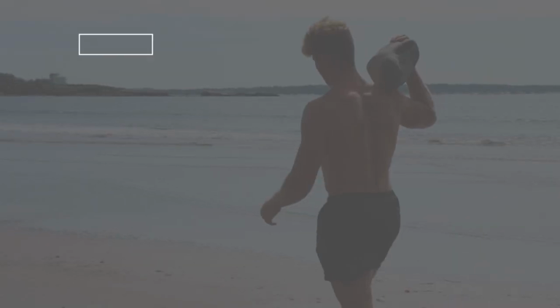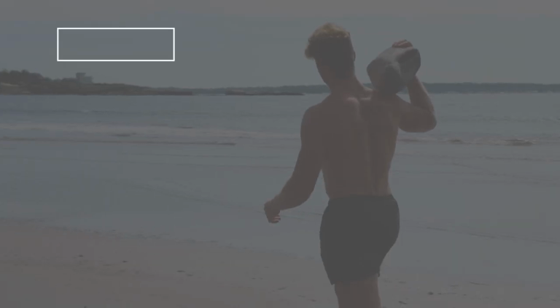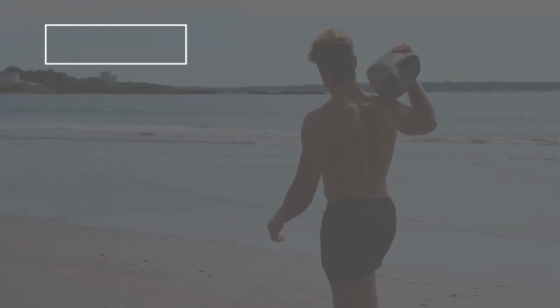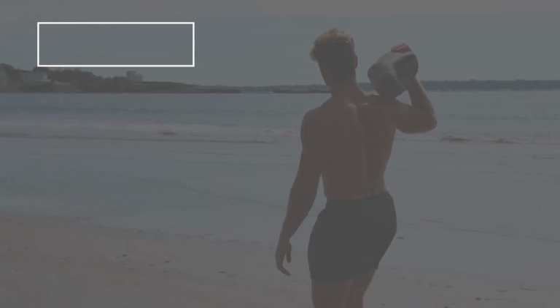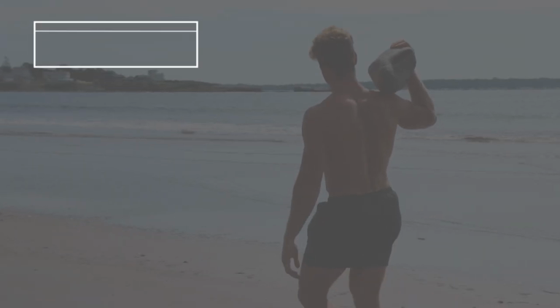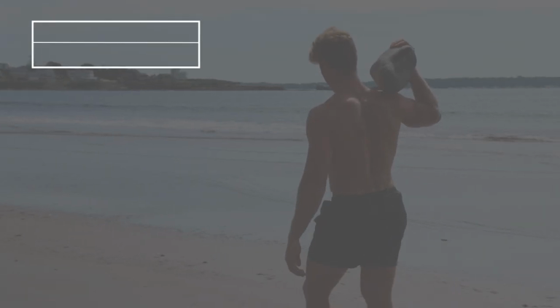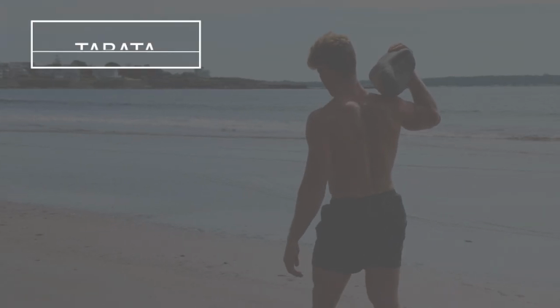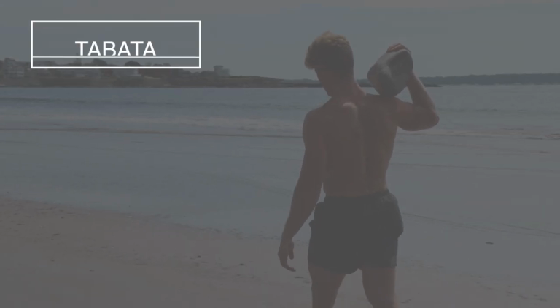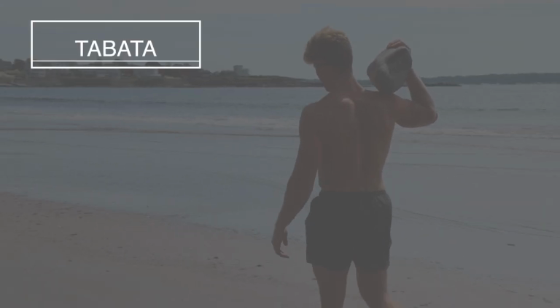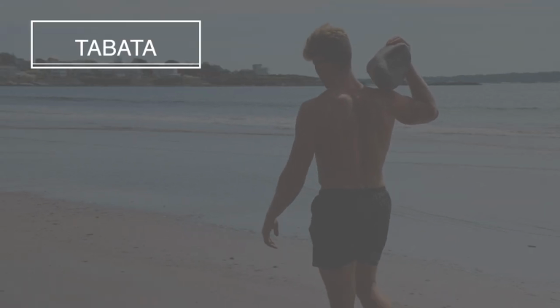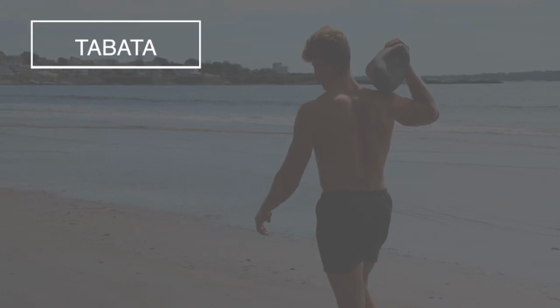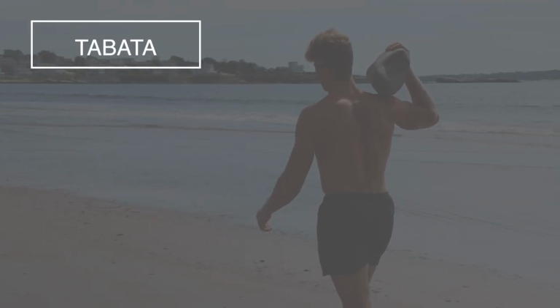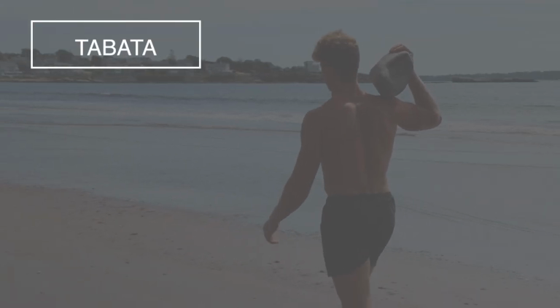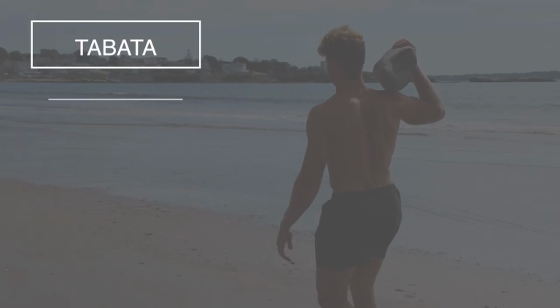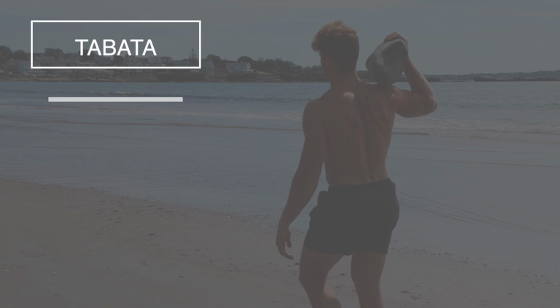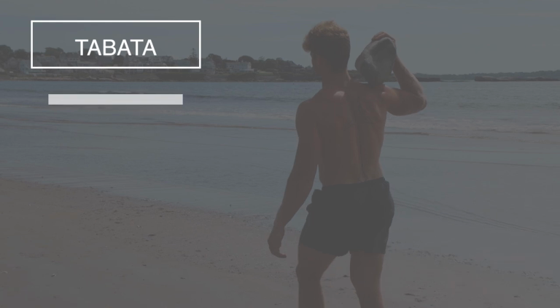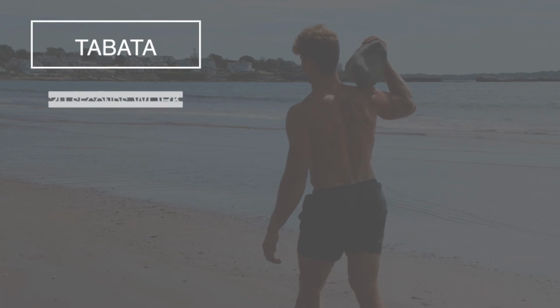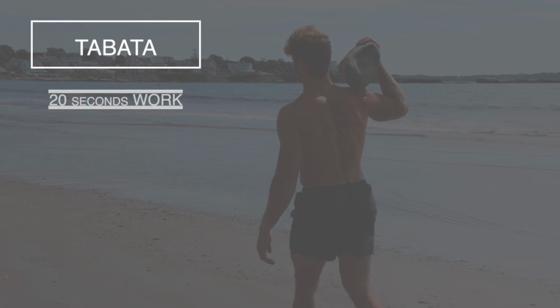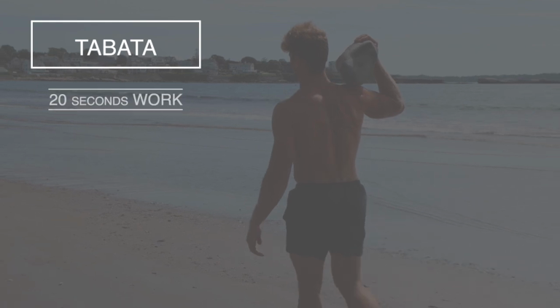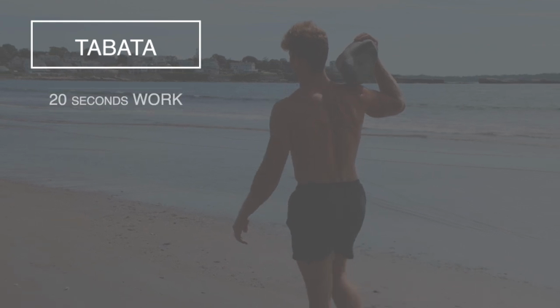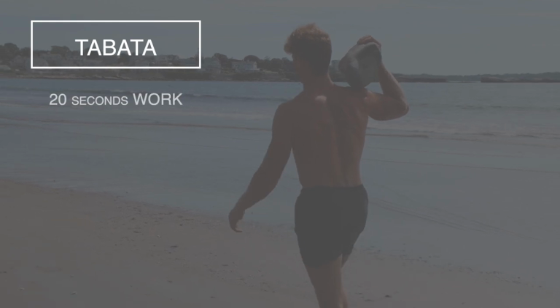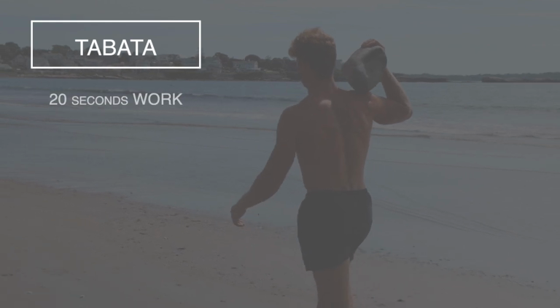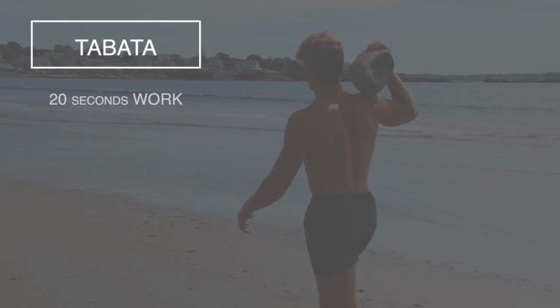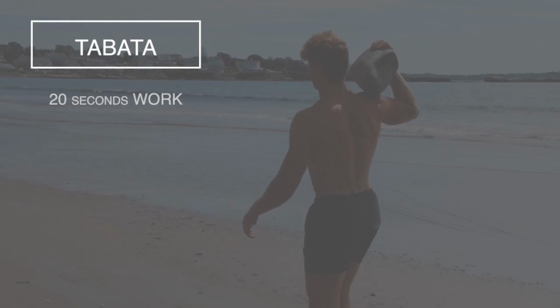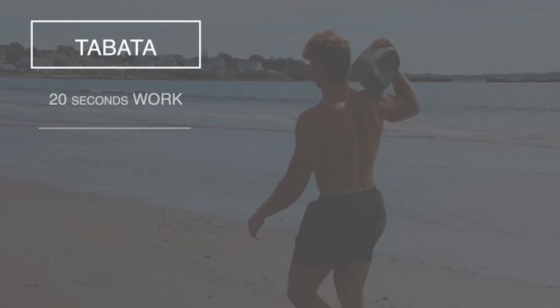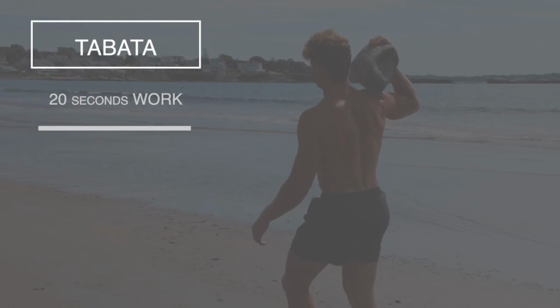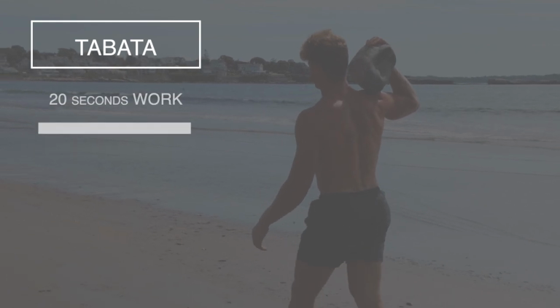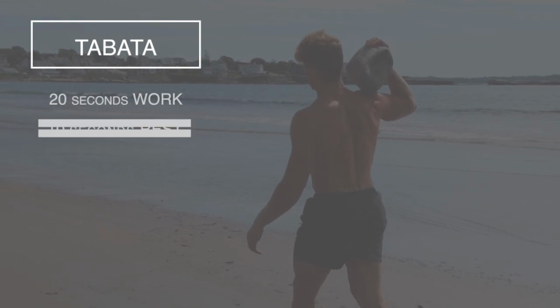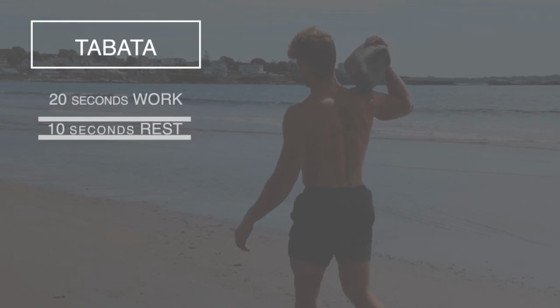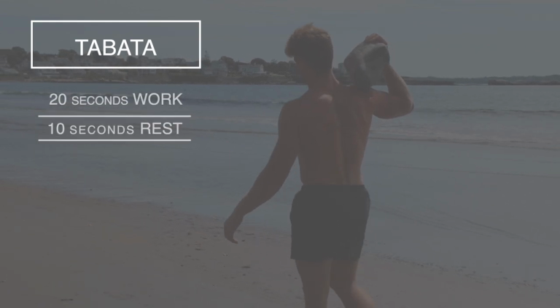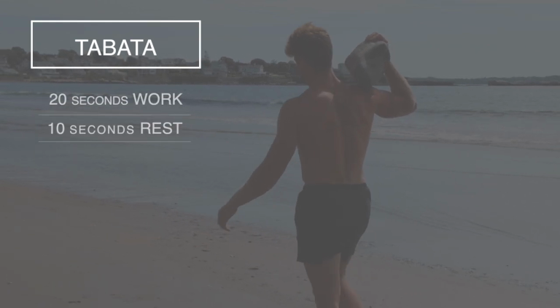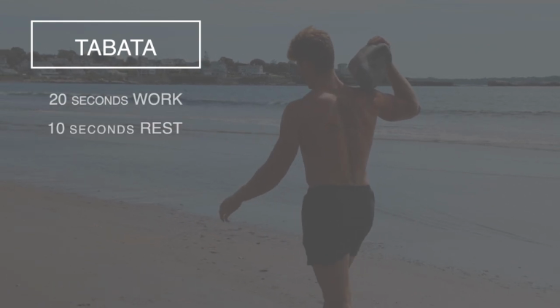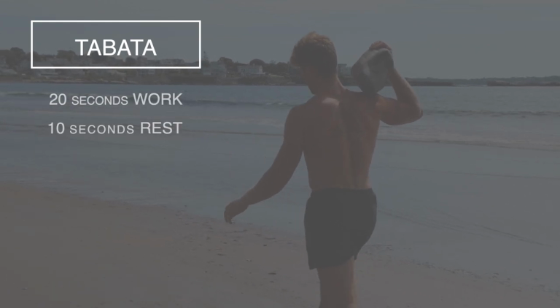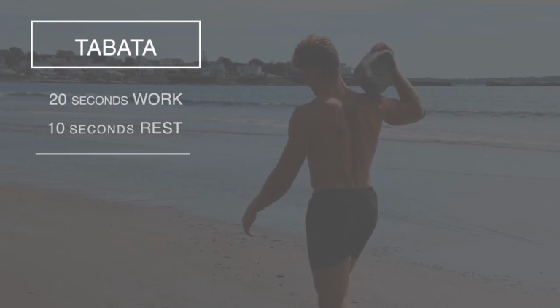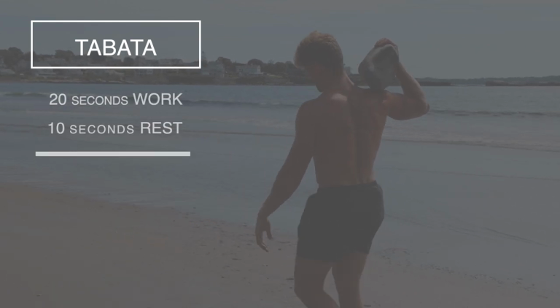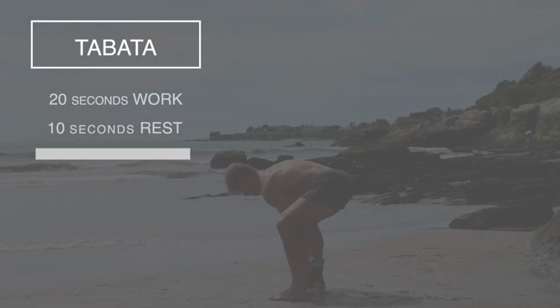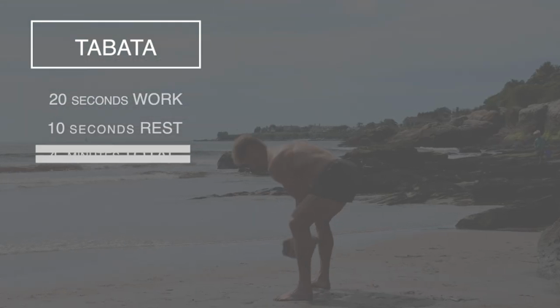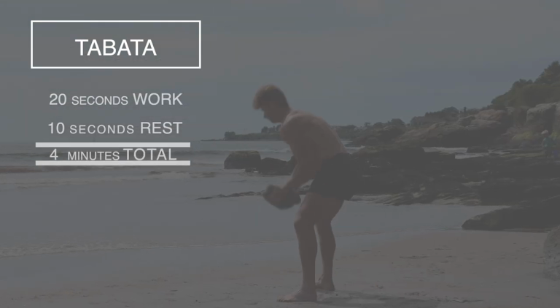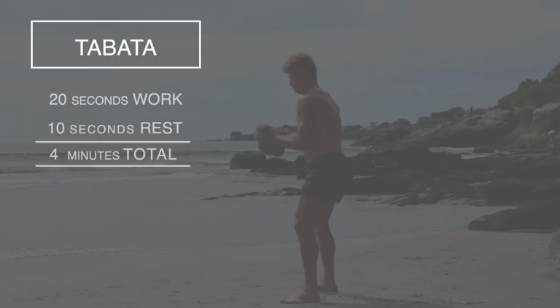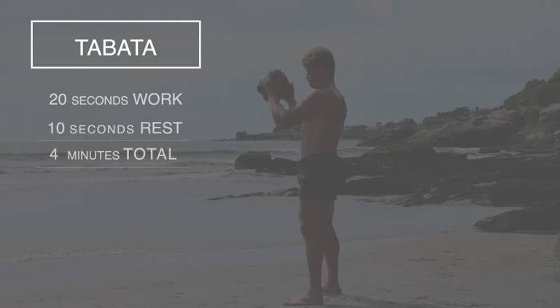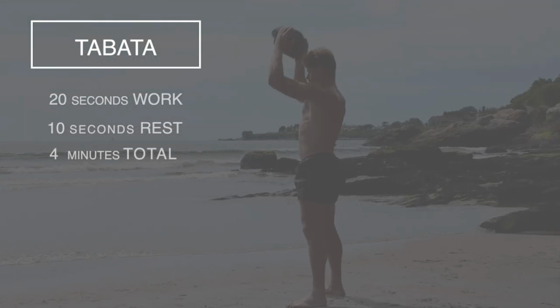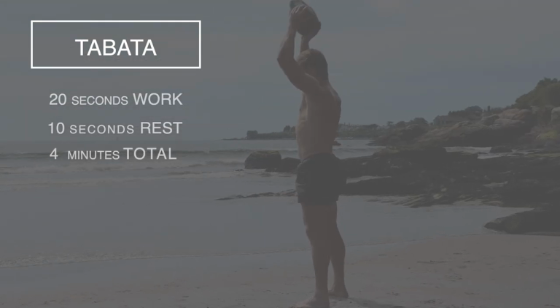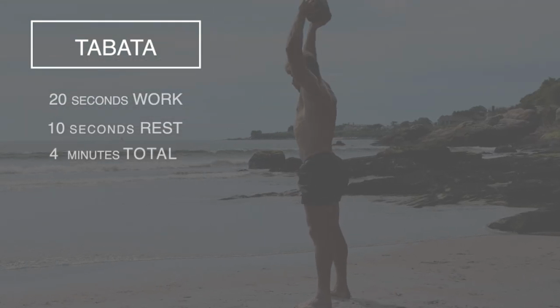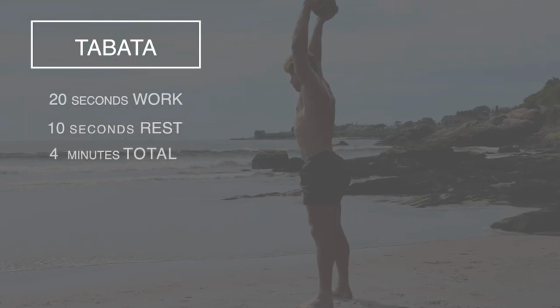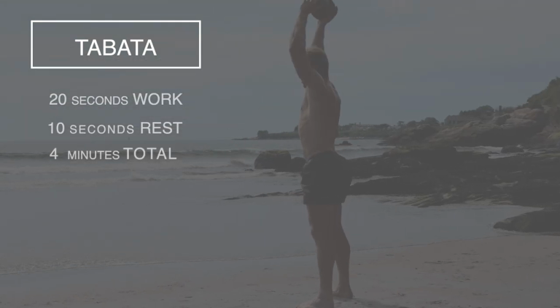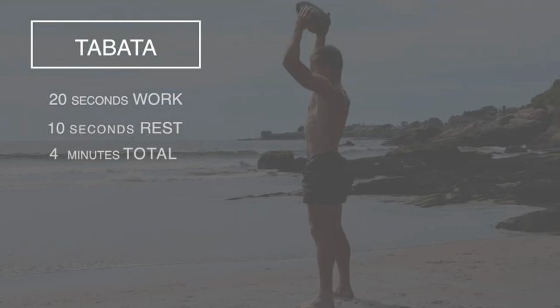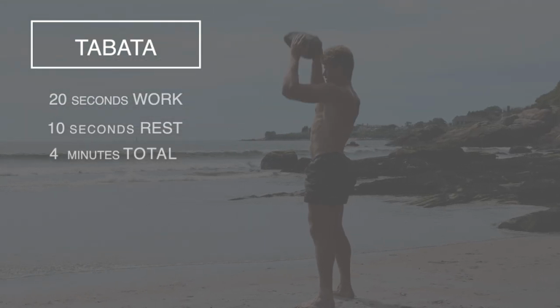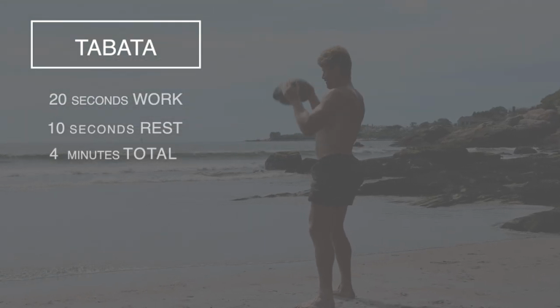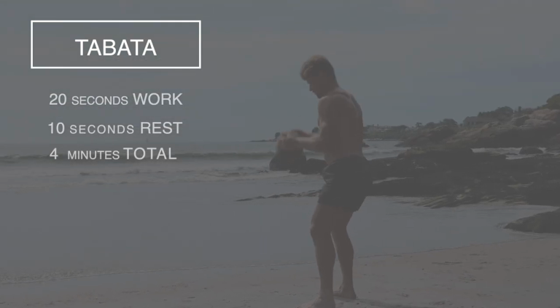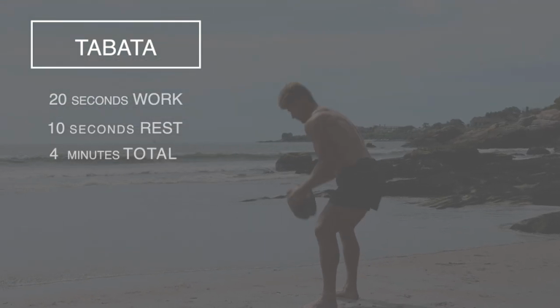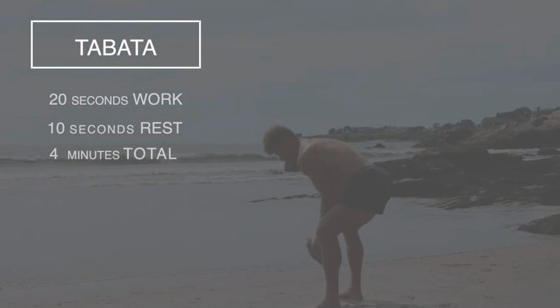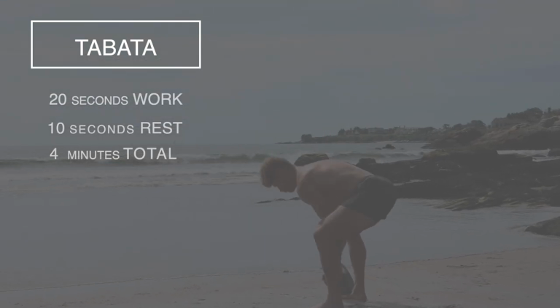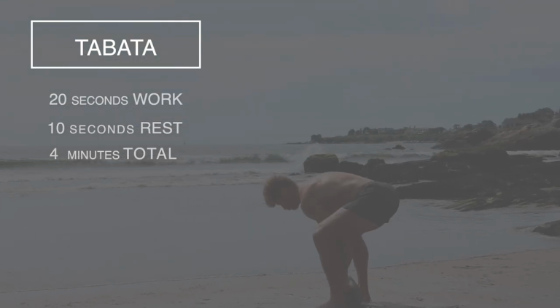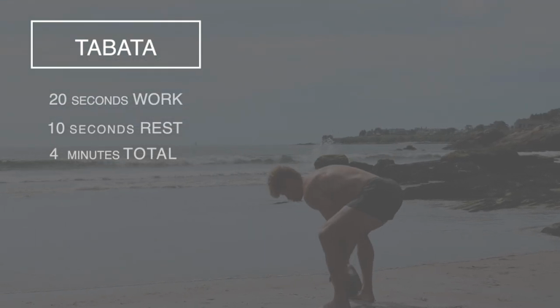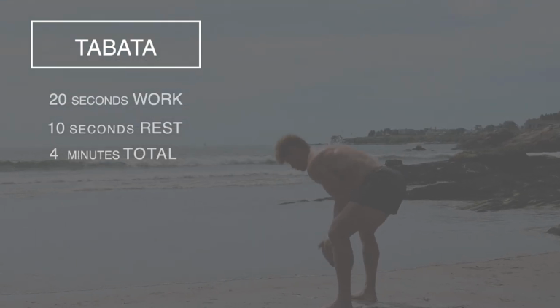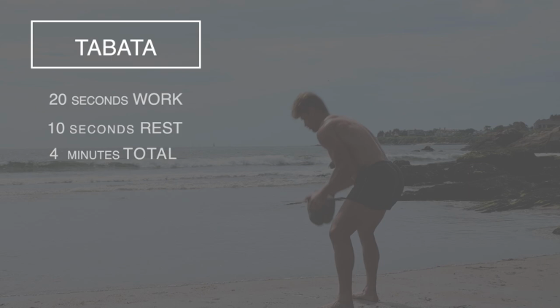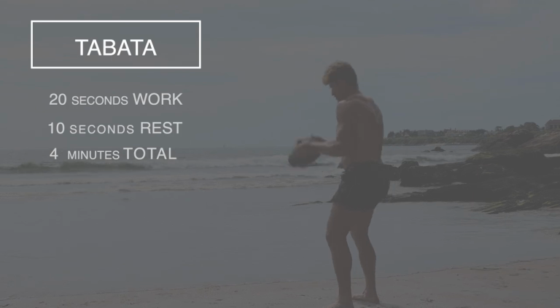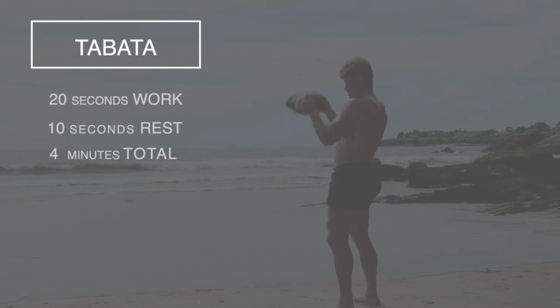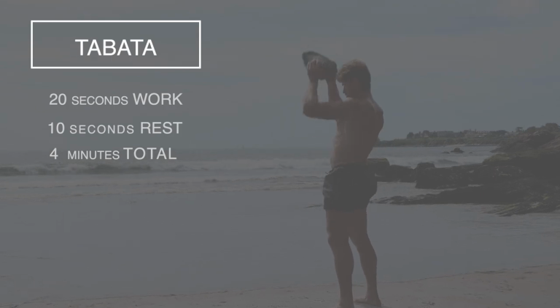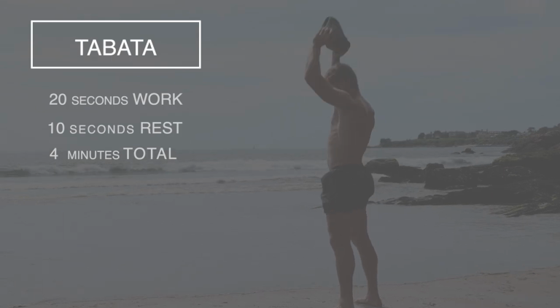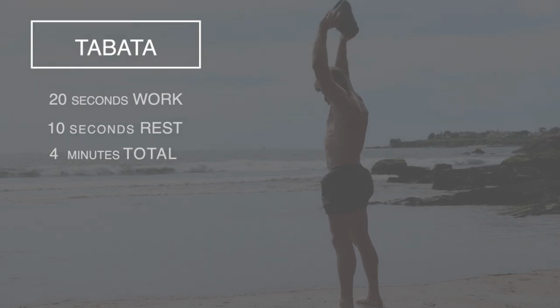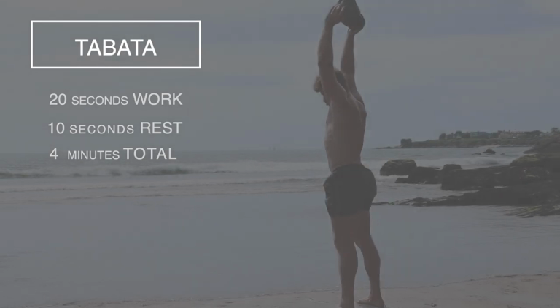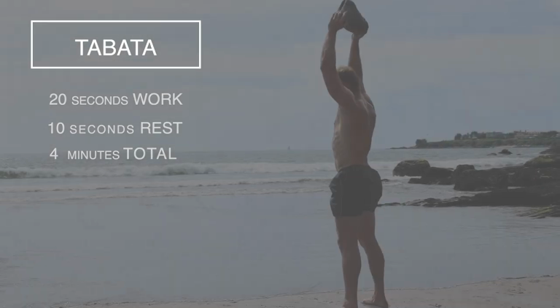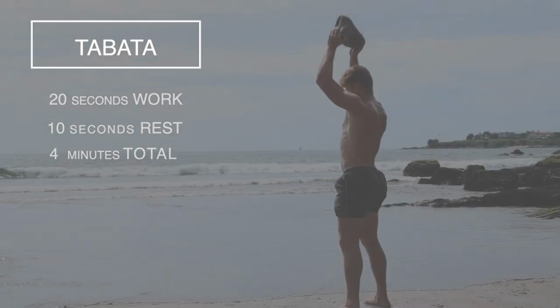Tabata intervals are eight rounds of 20 seconds of work, 10 seconds of rest, four minutes of work total — maximal effort, start to finish.